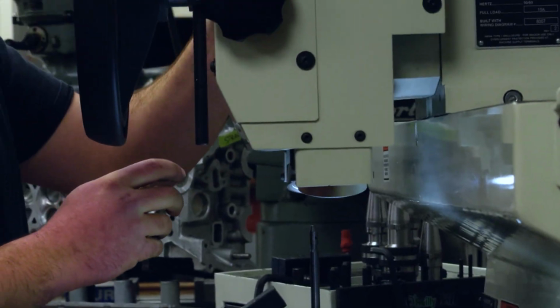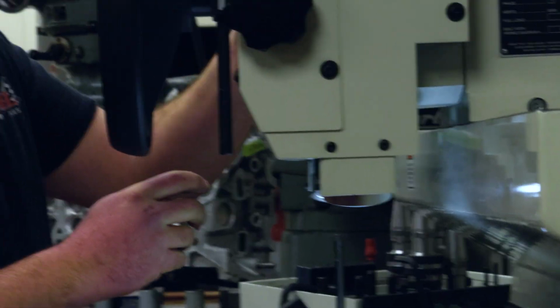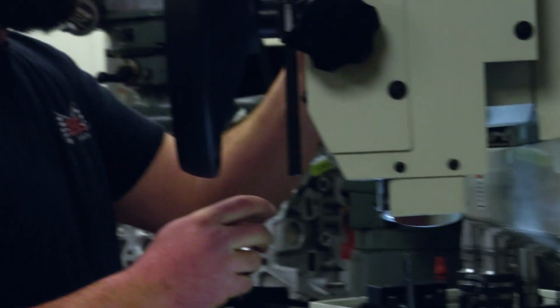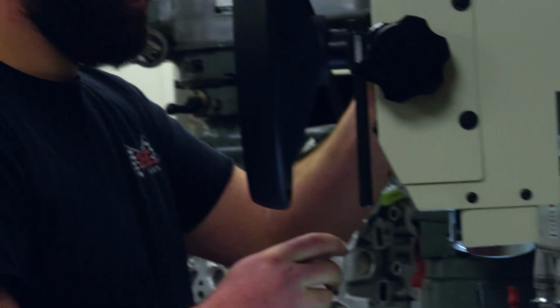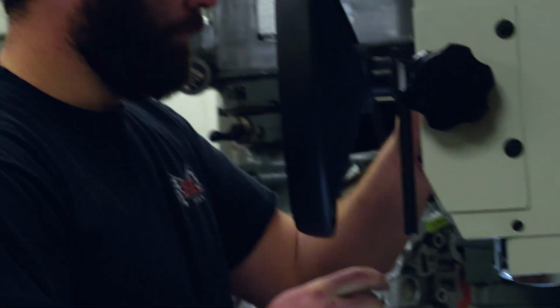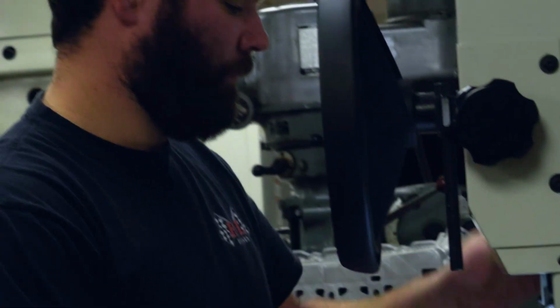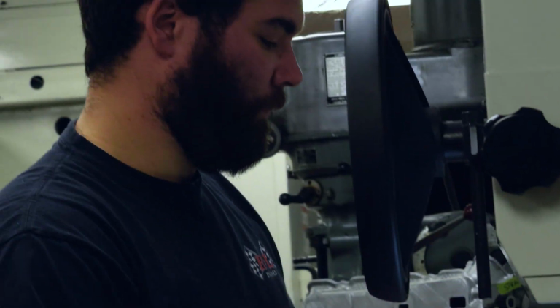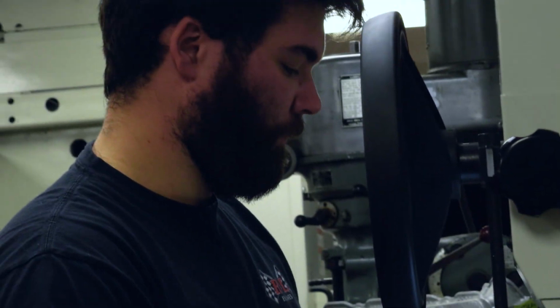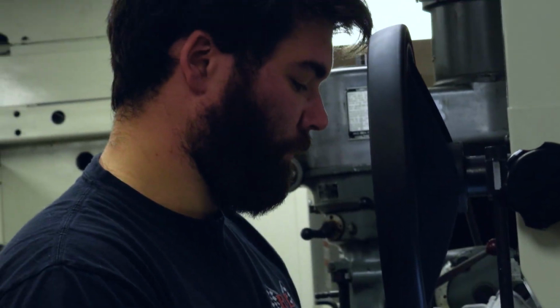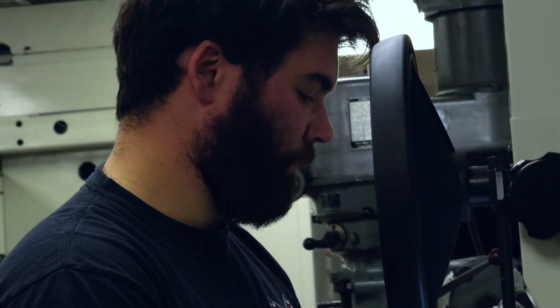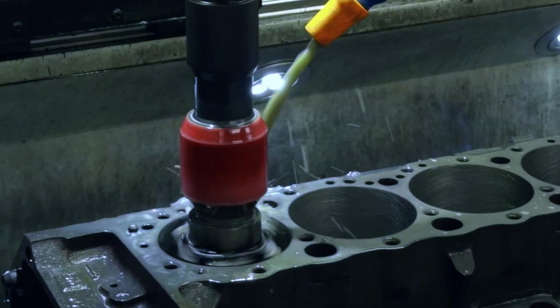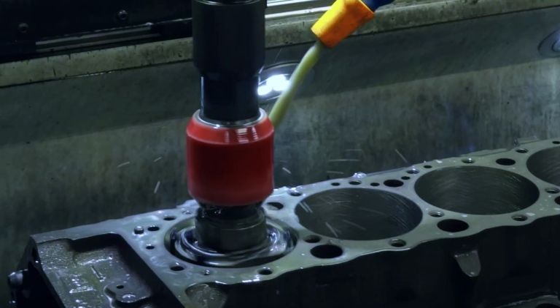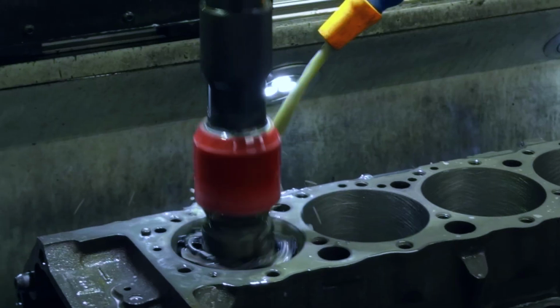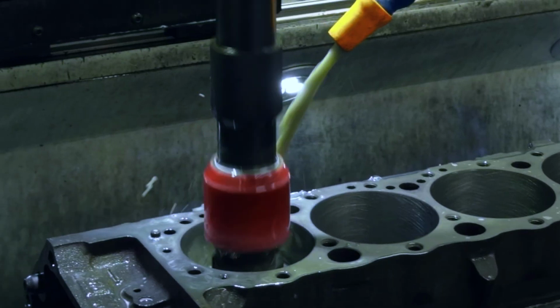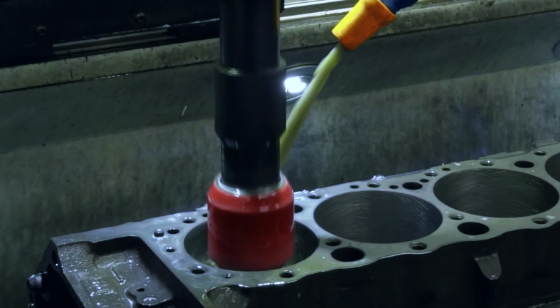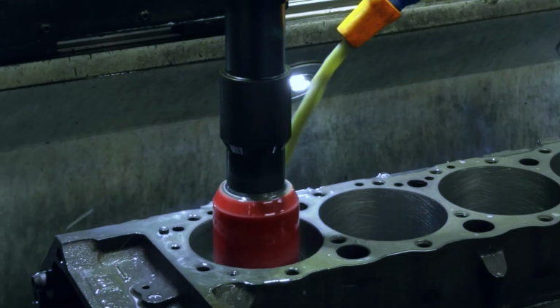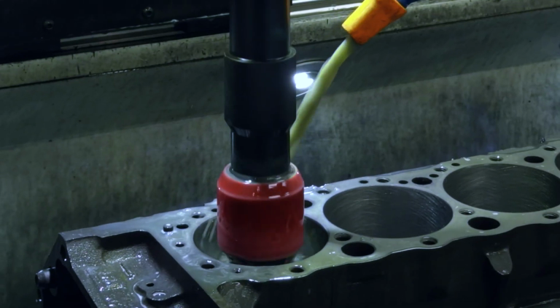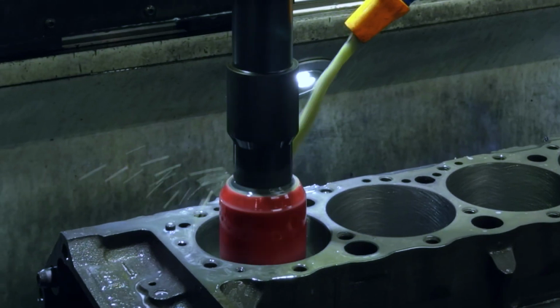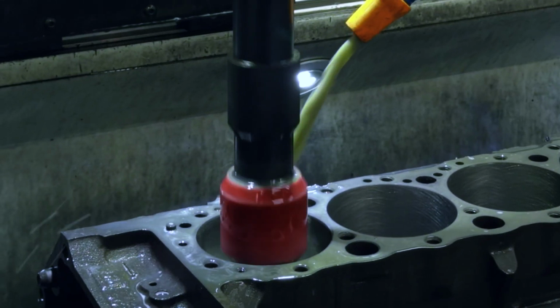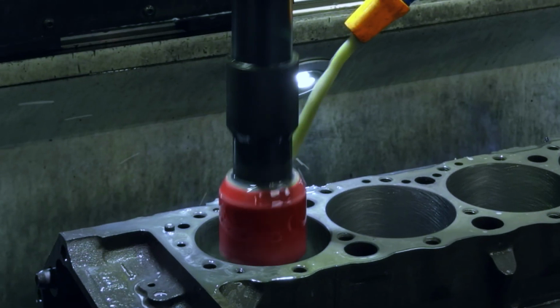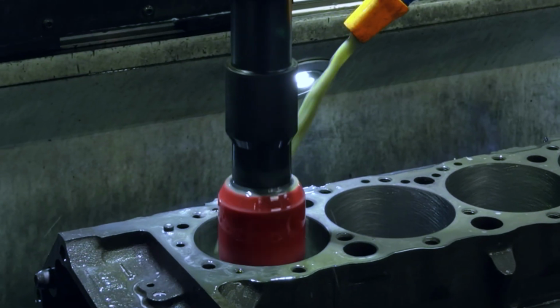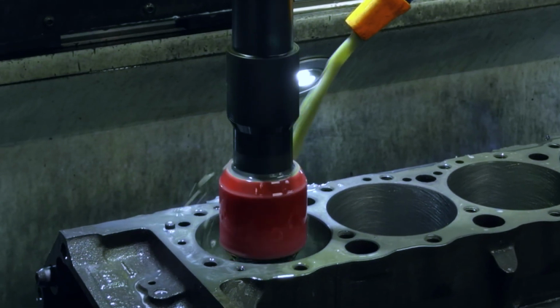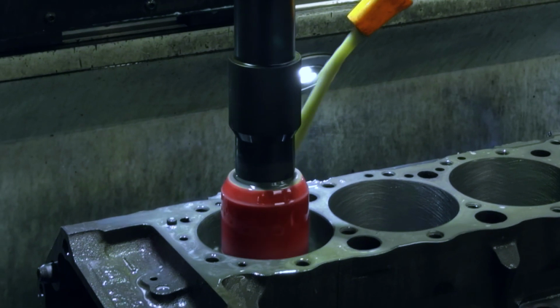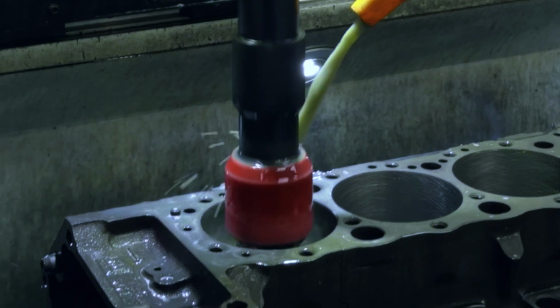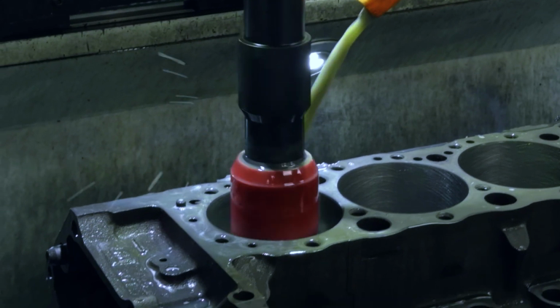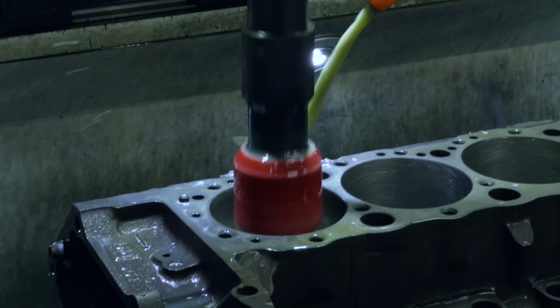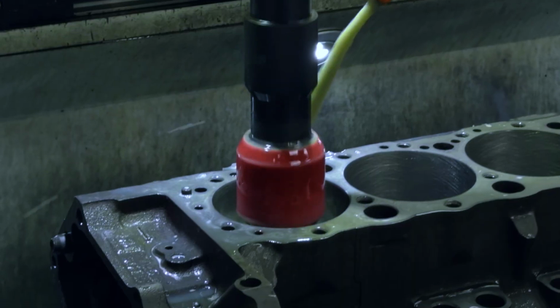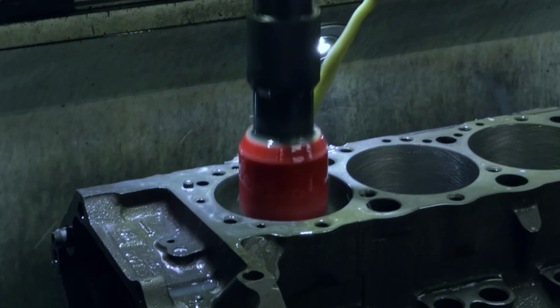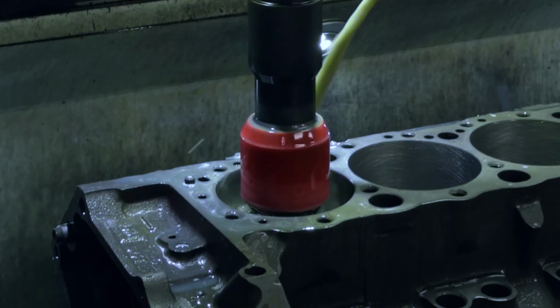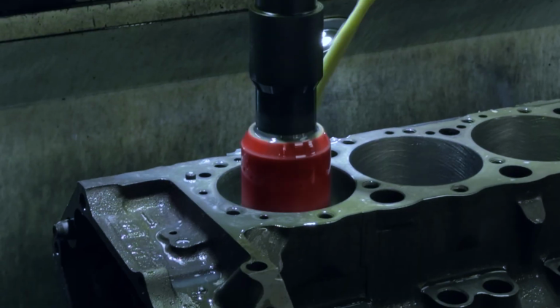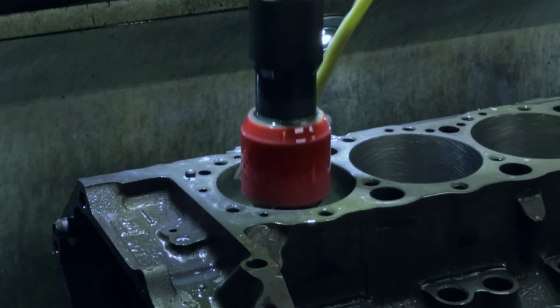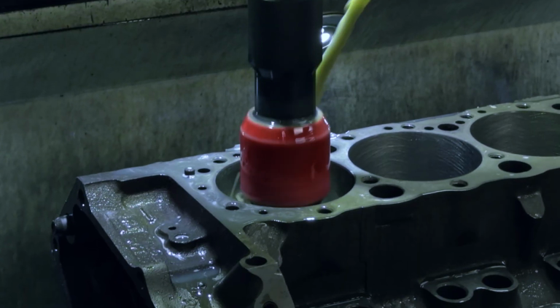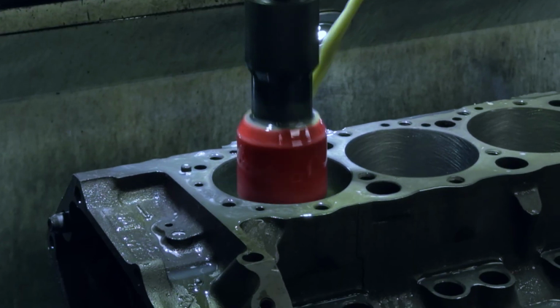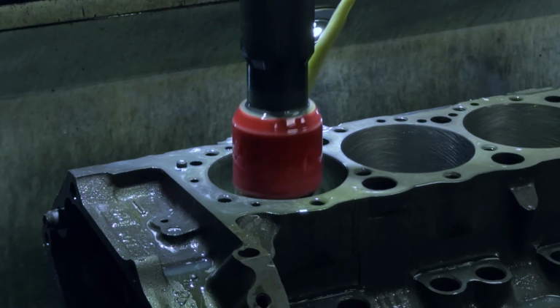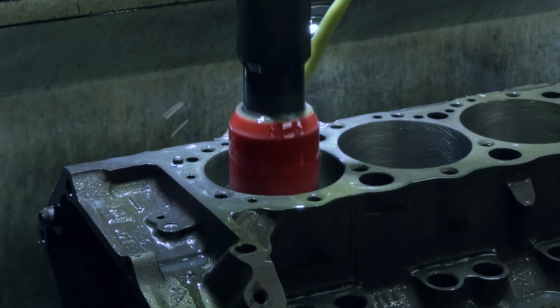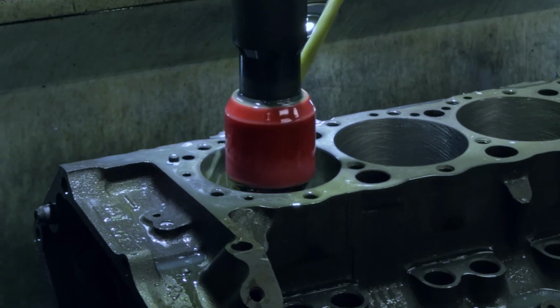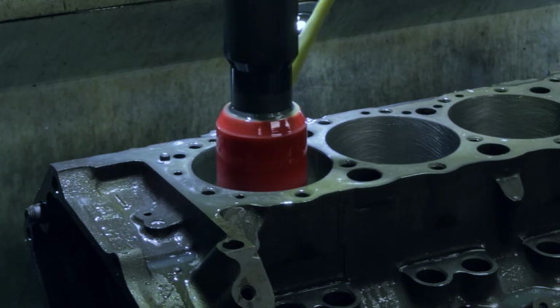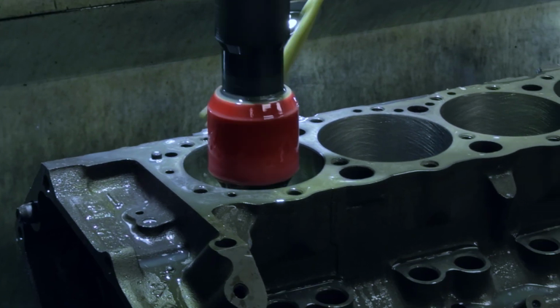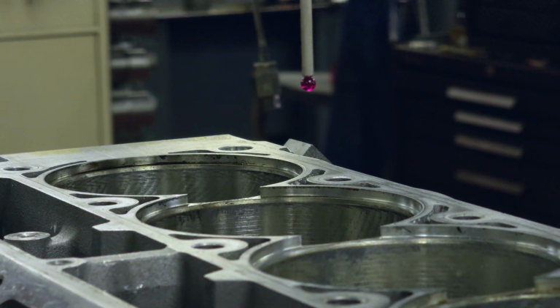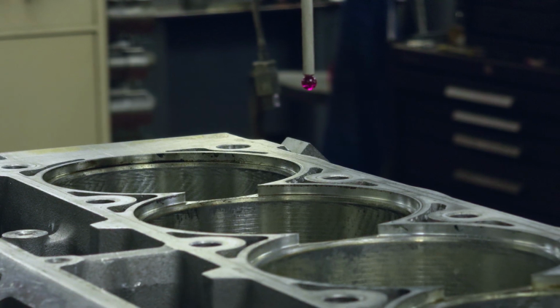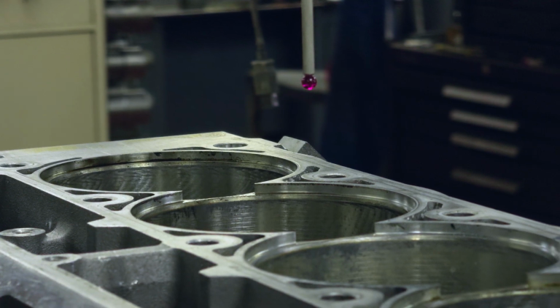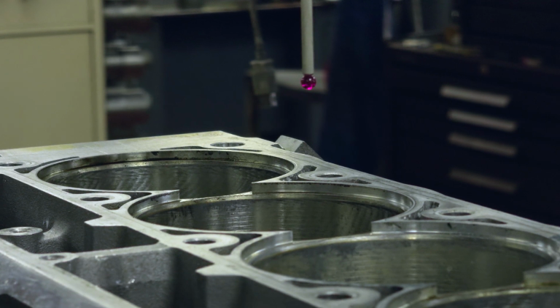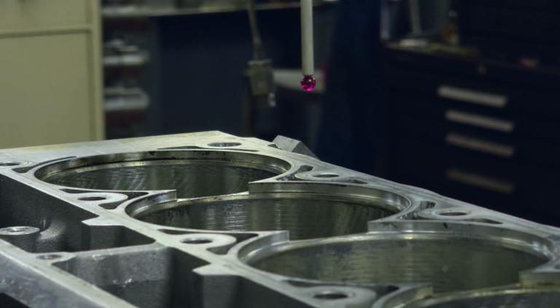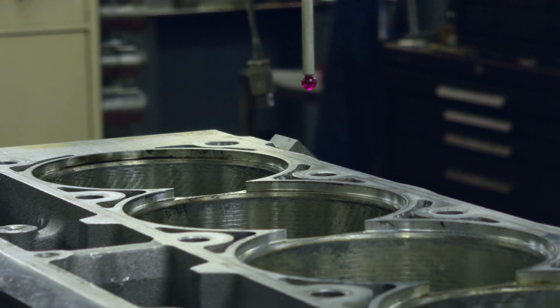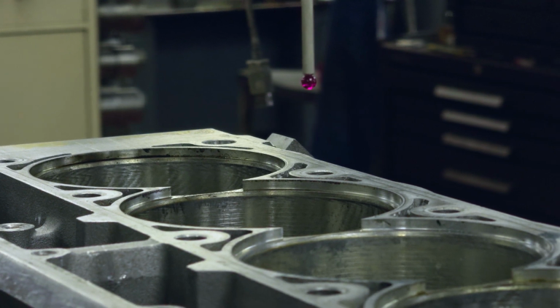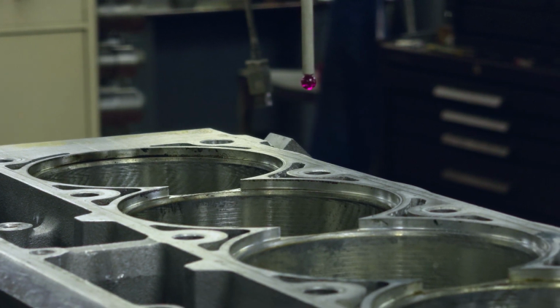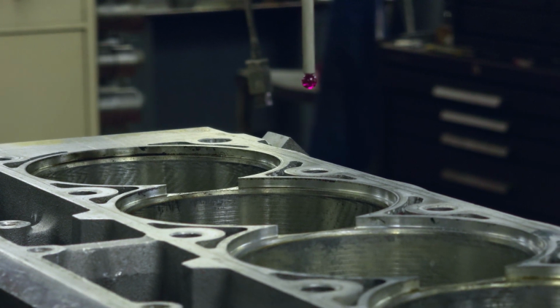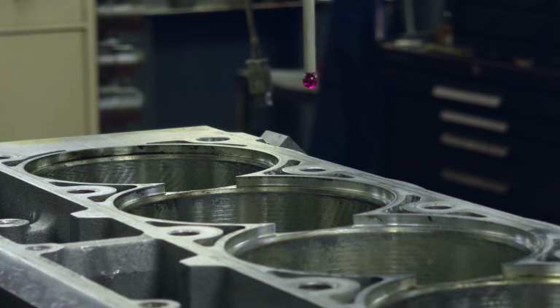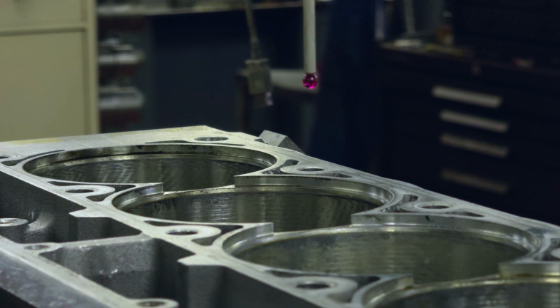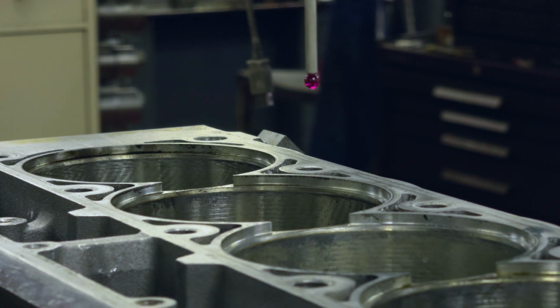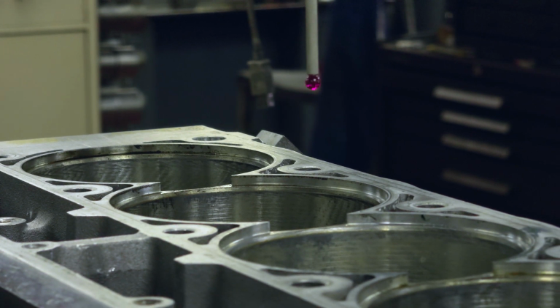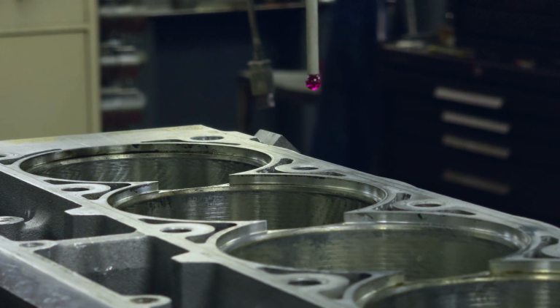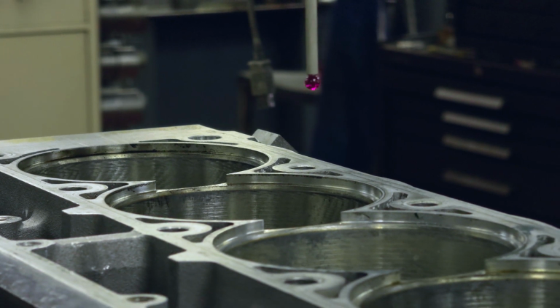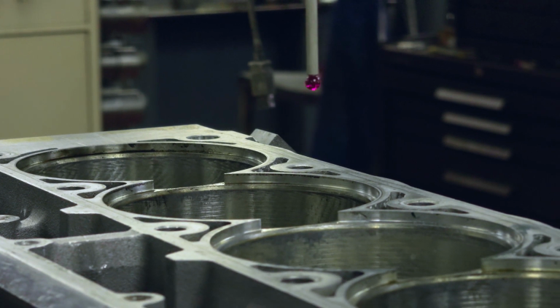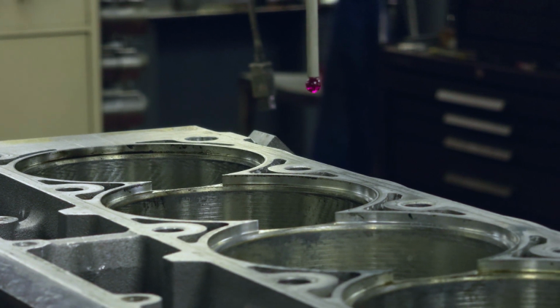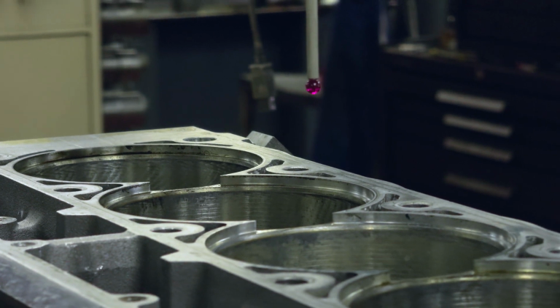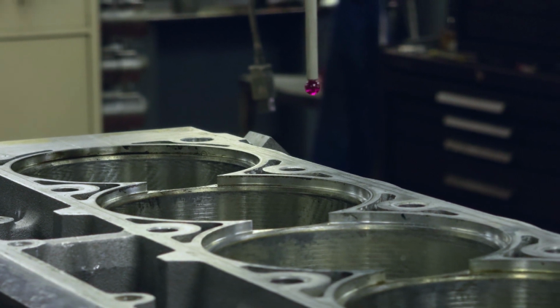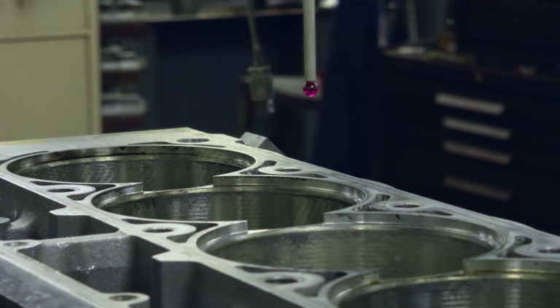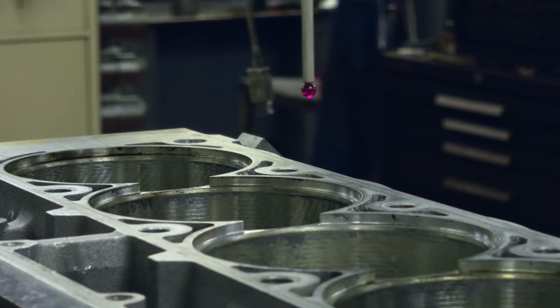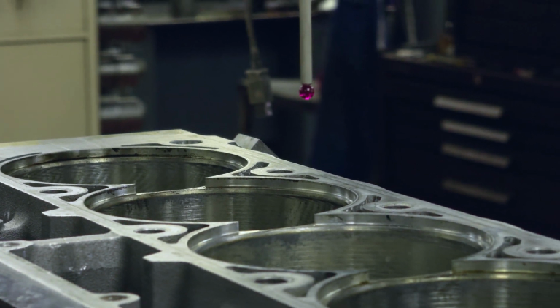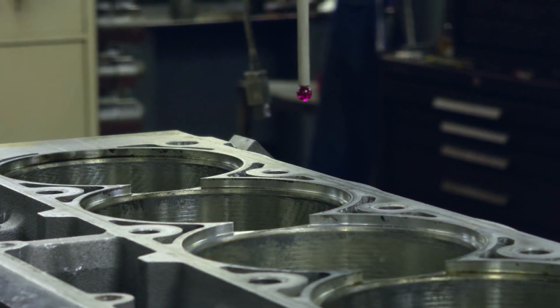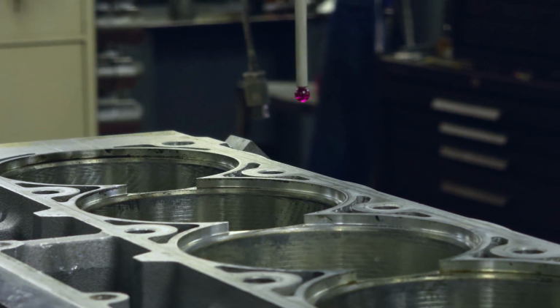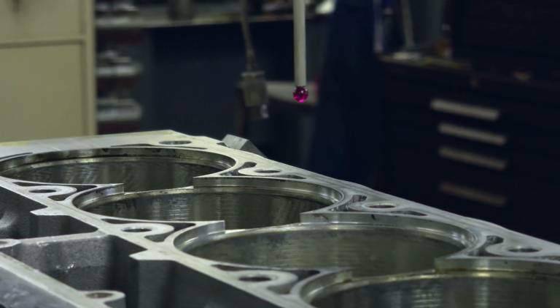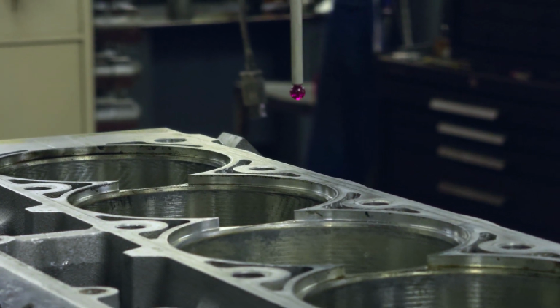Follow our standard everyday bore finish recipe, and we're using a forged piston with a total seal ring in it, and it all just goes right together.